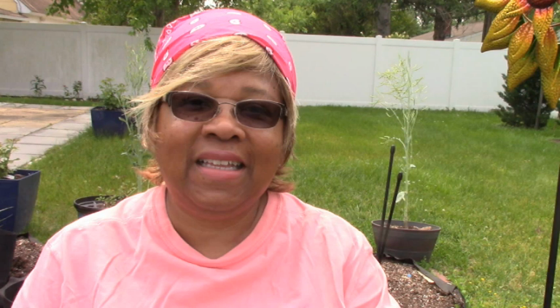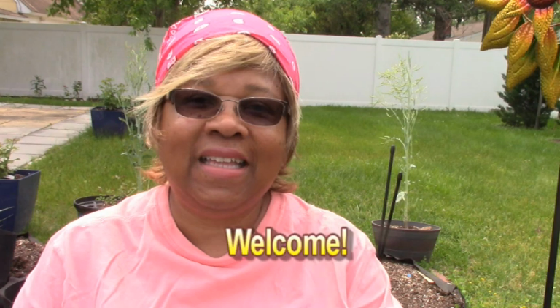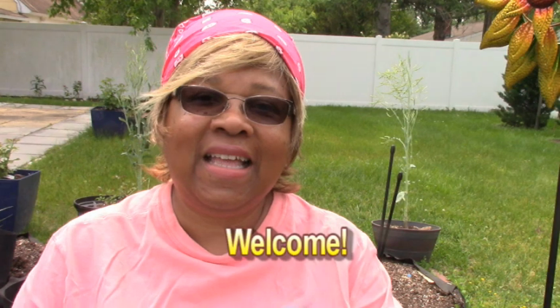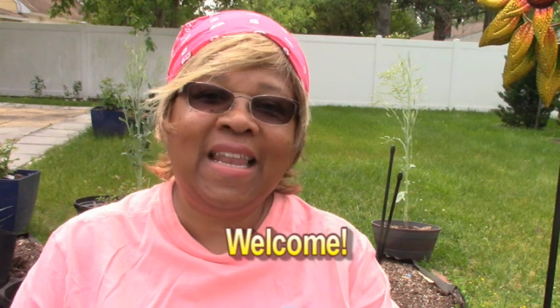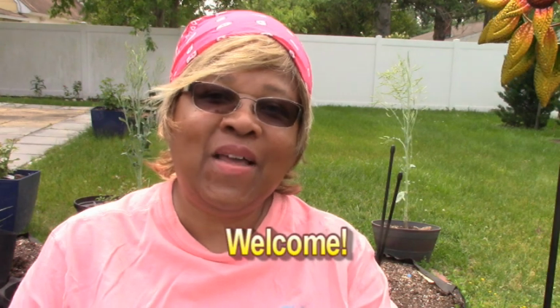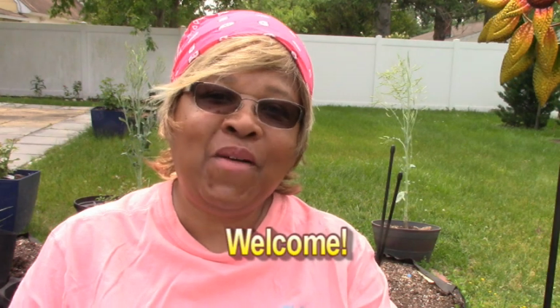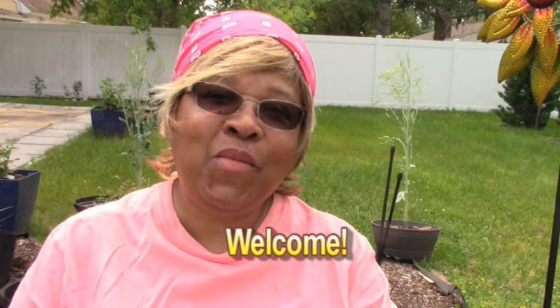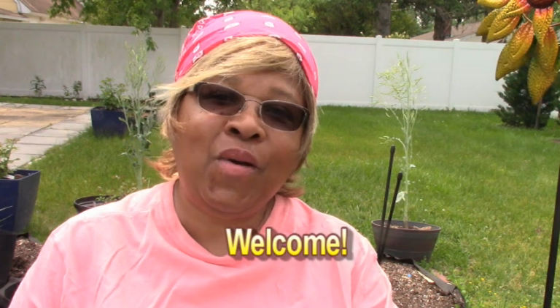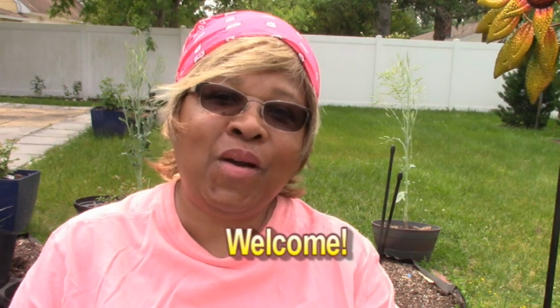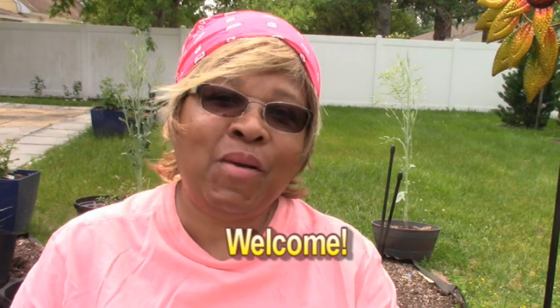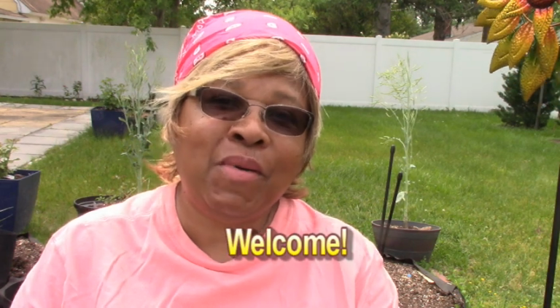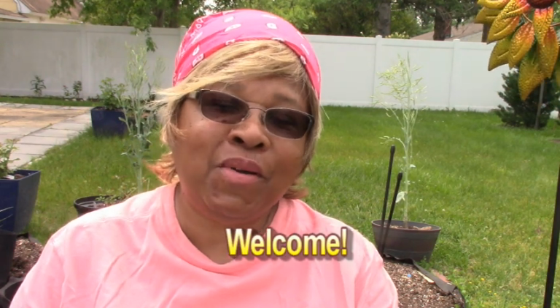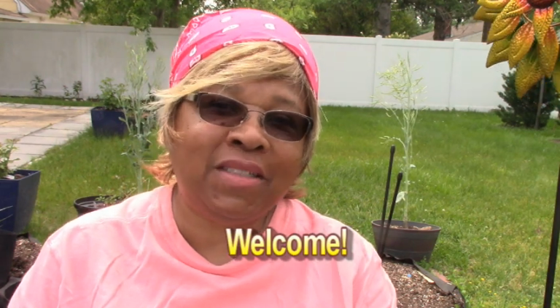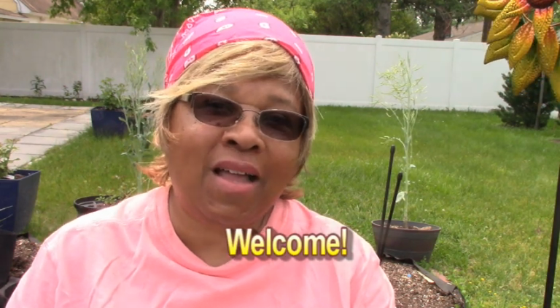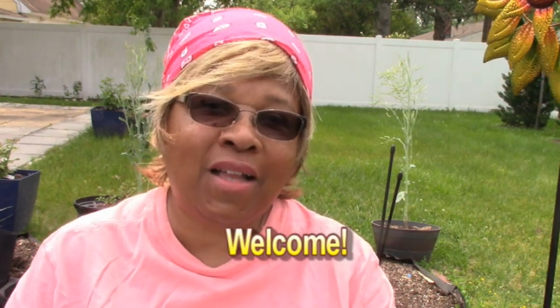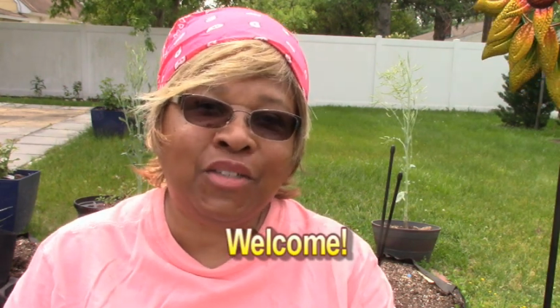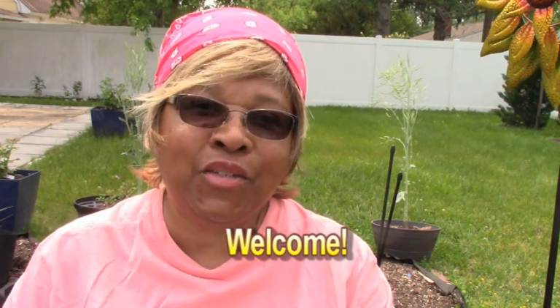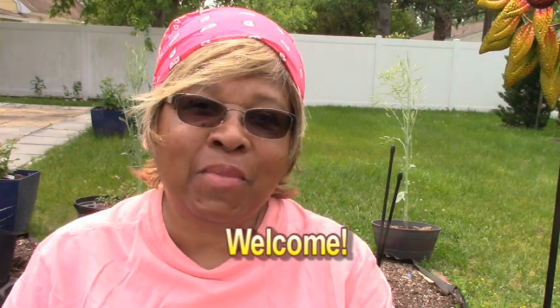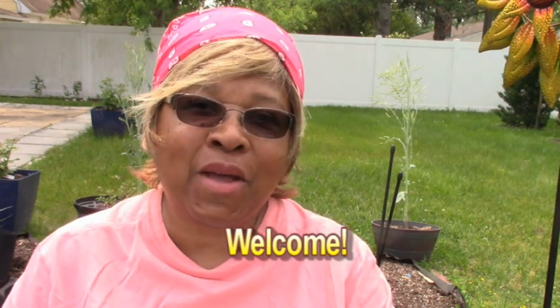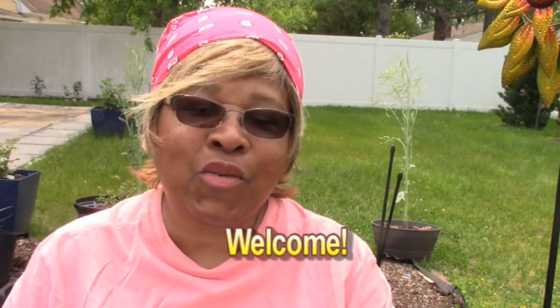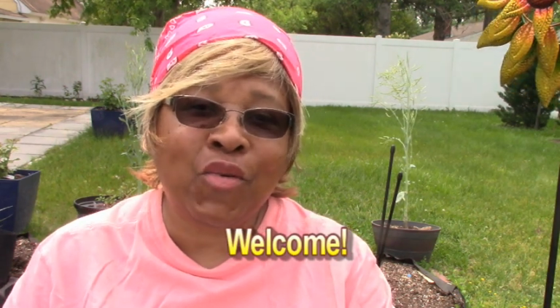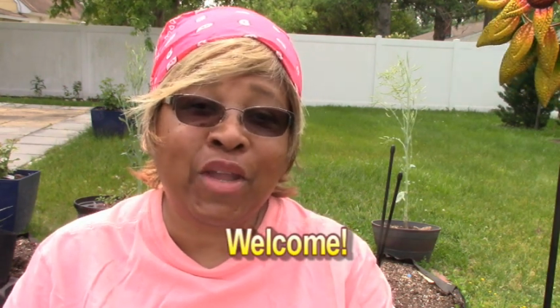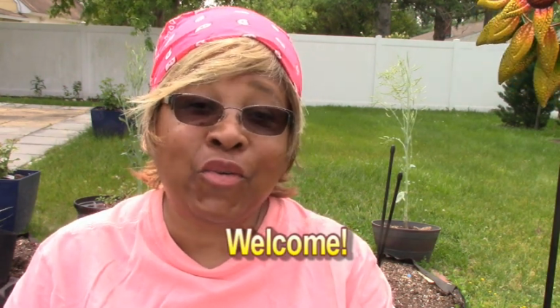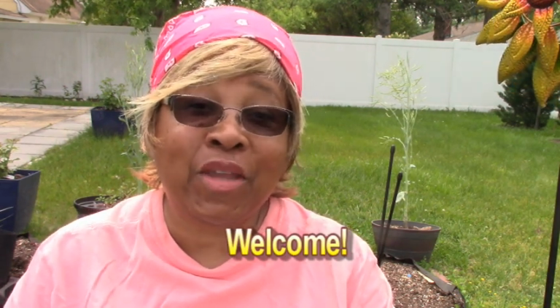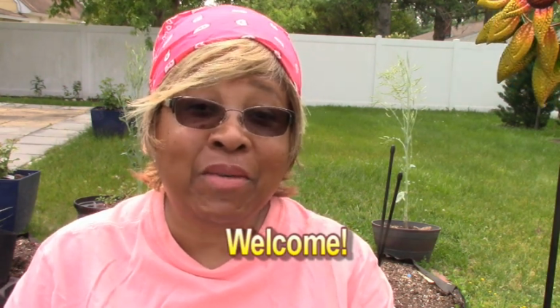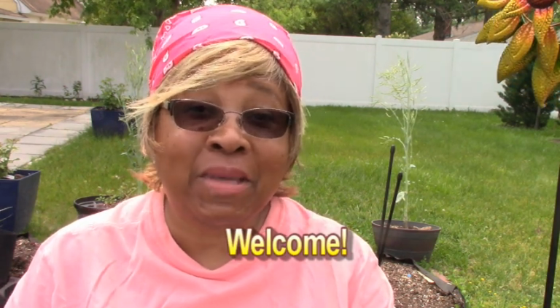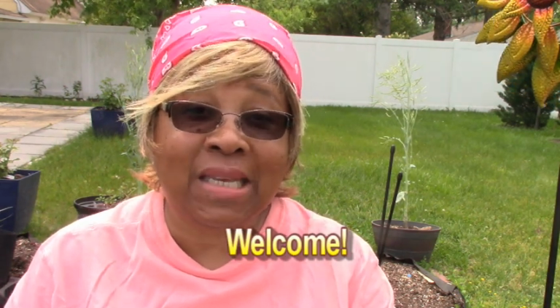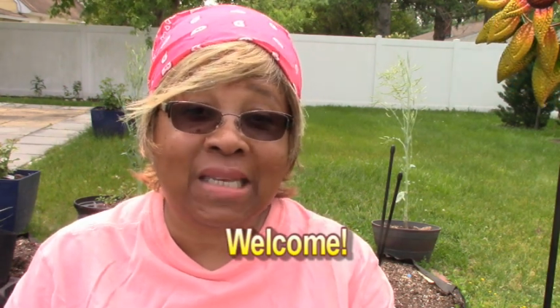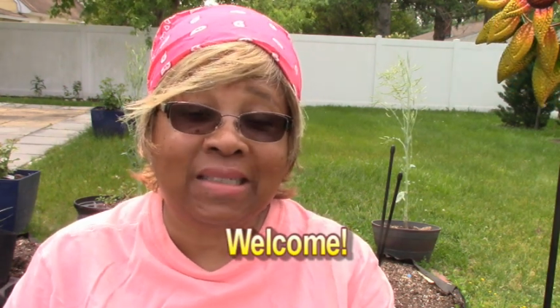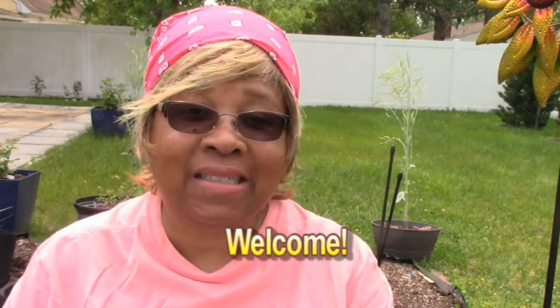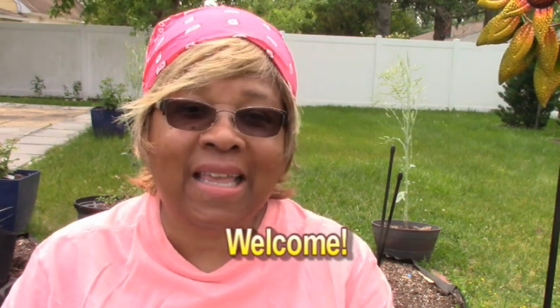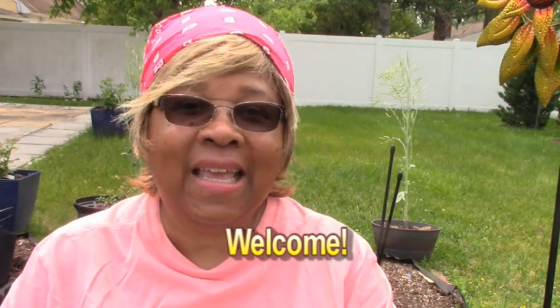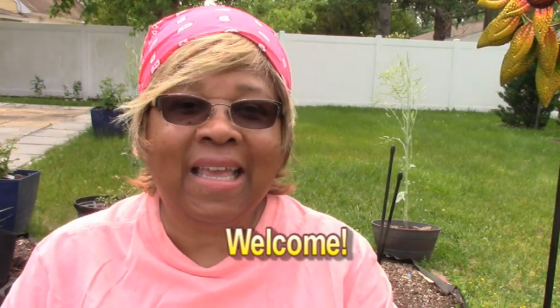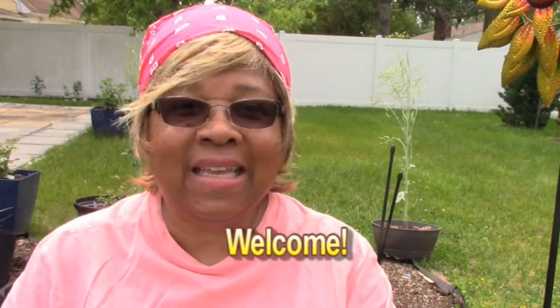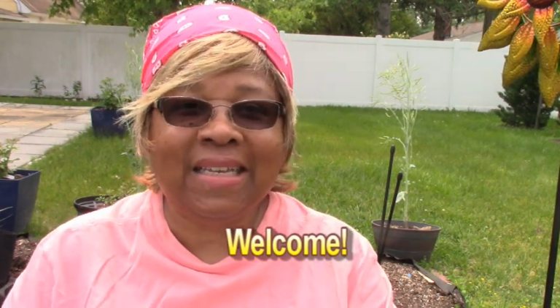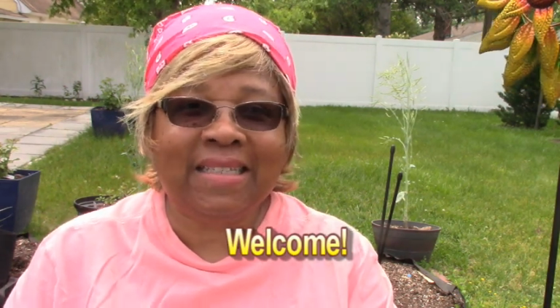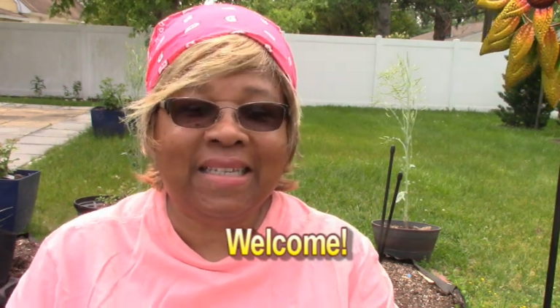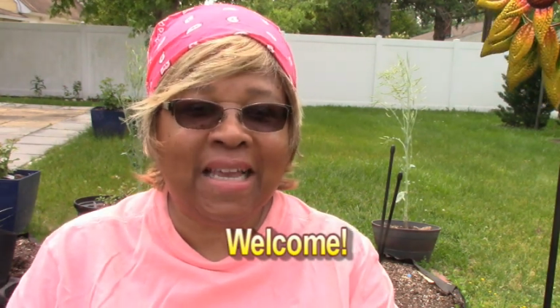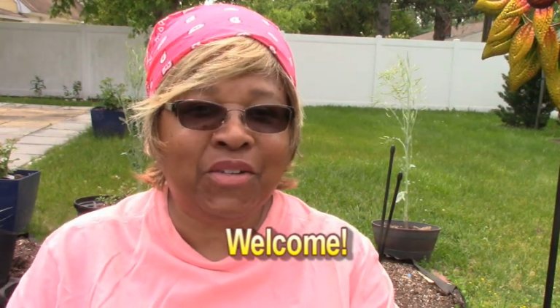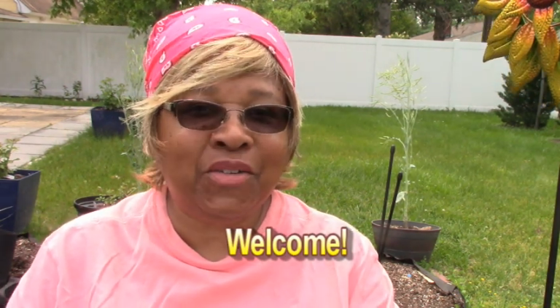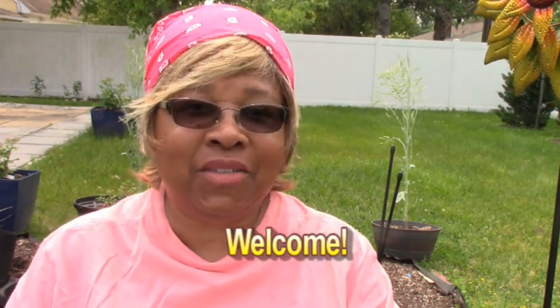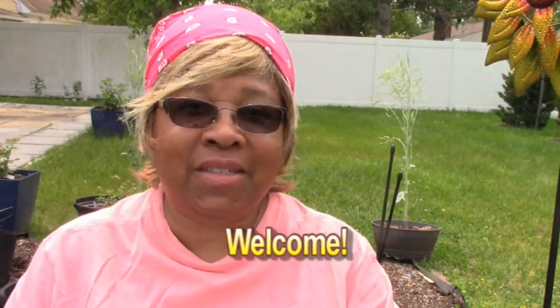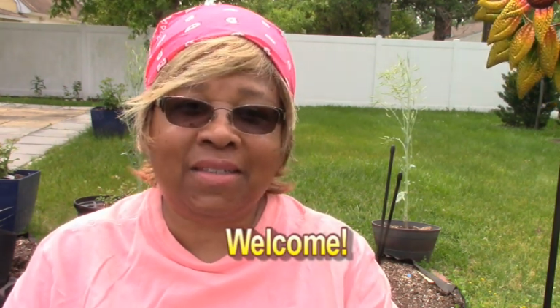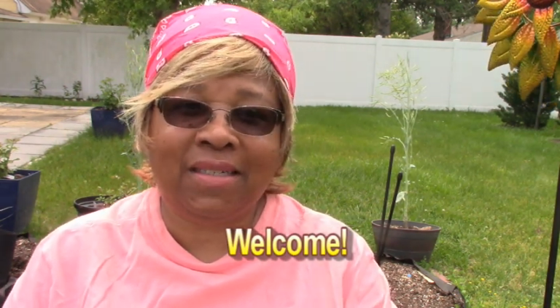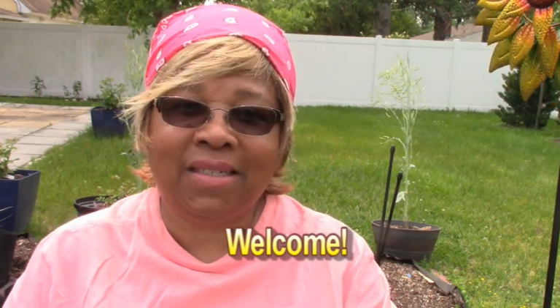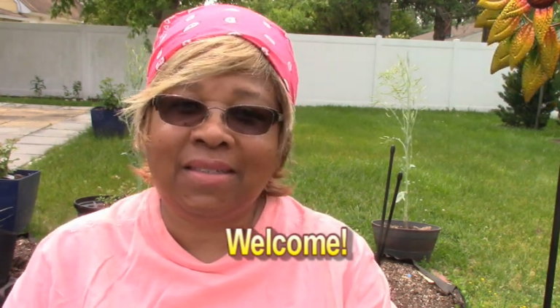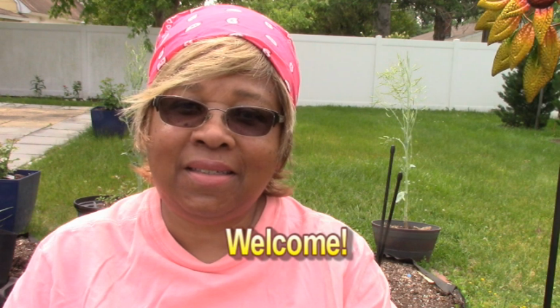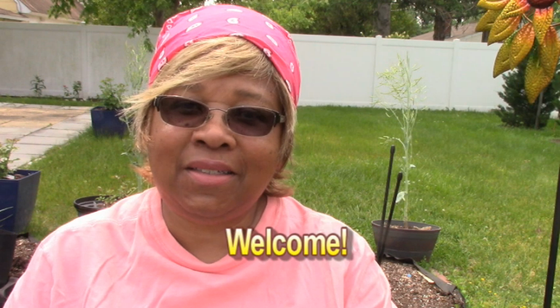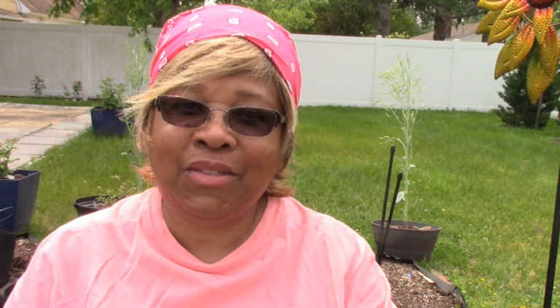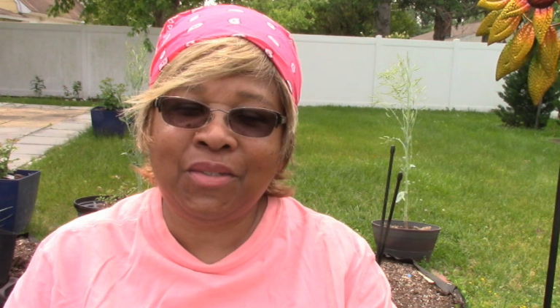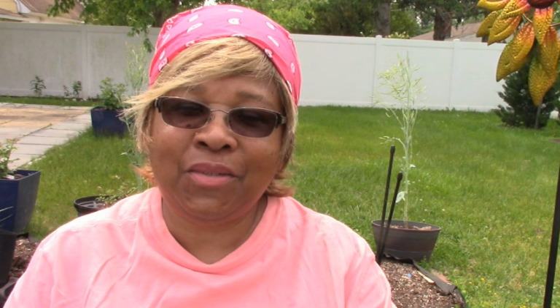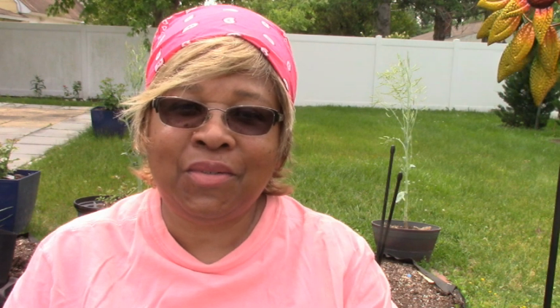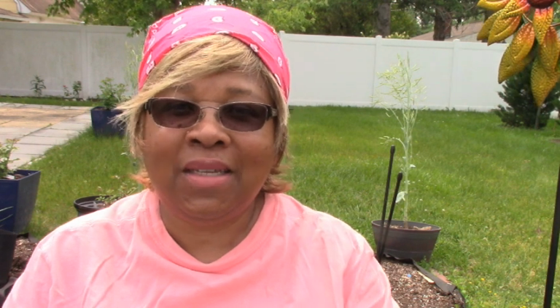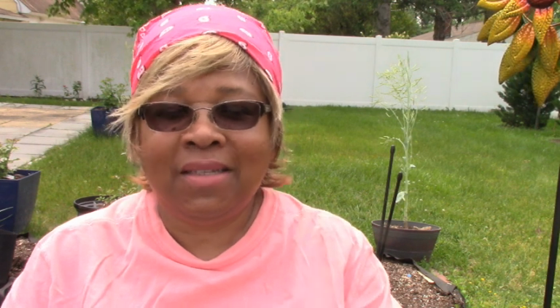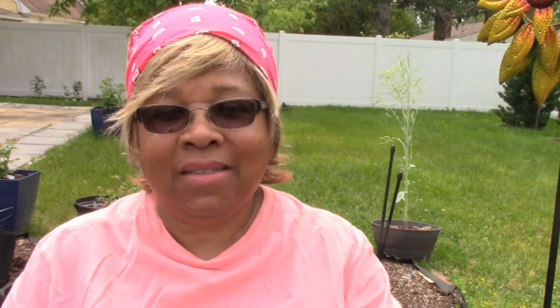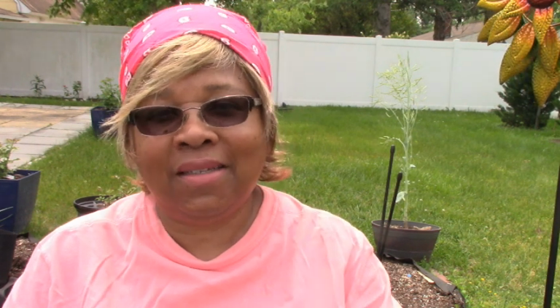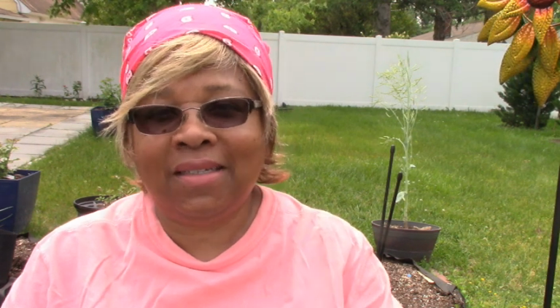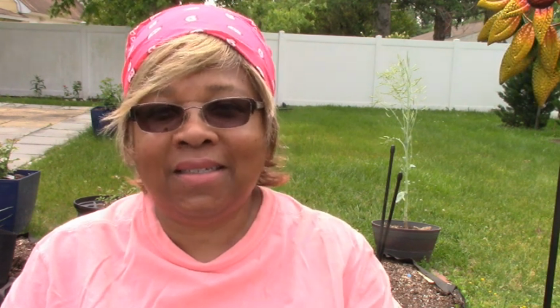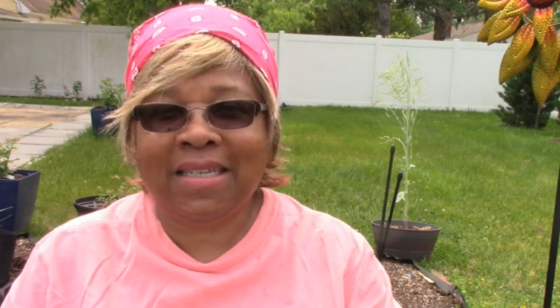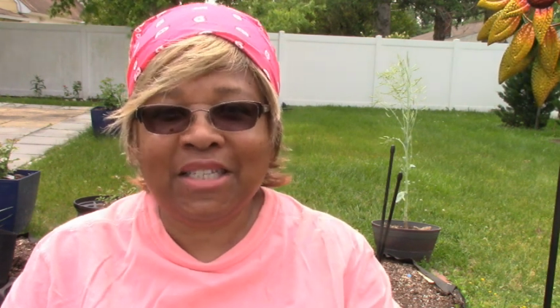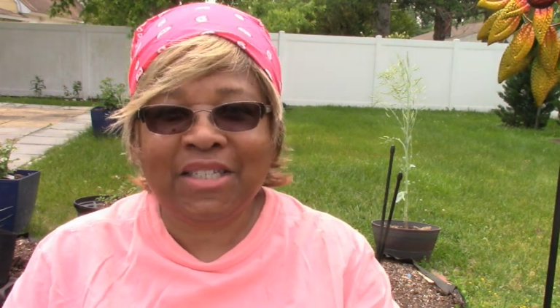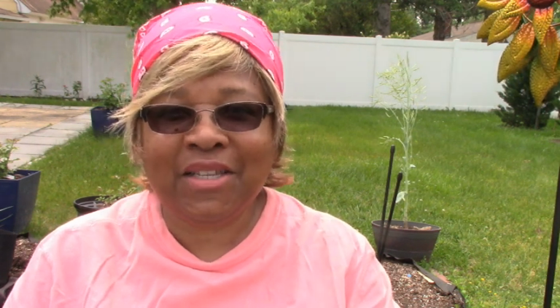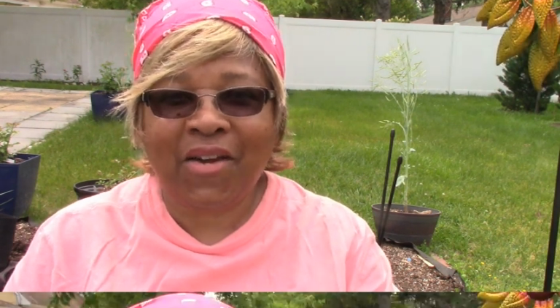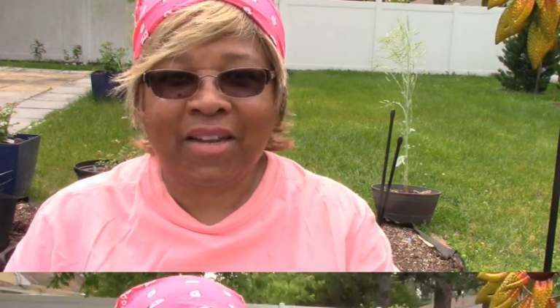Hello and welcome. I'm going to talk to you about growing green beans in containers. It's easy to do, so let's get started.